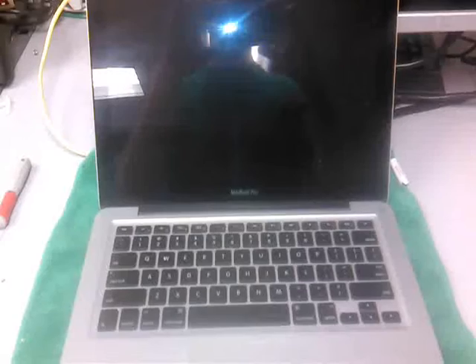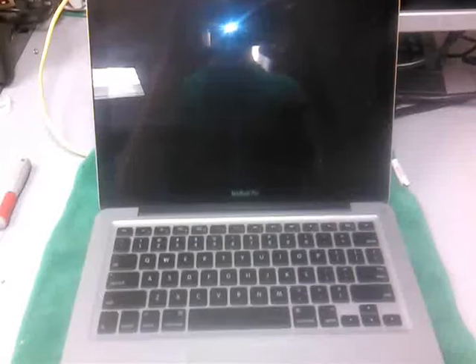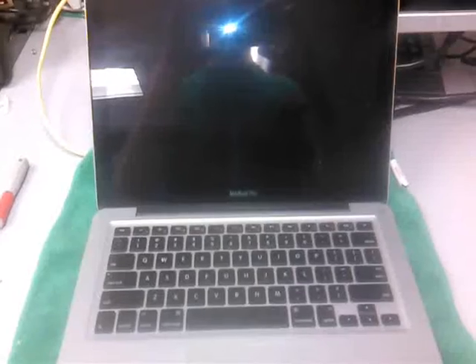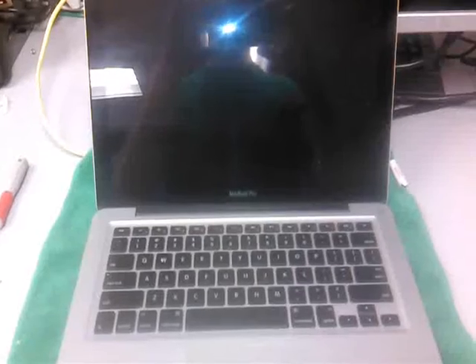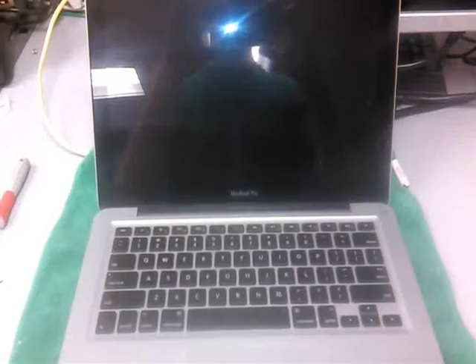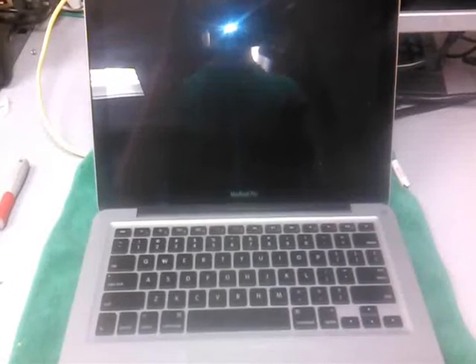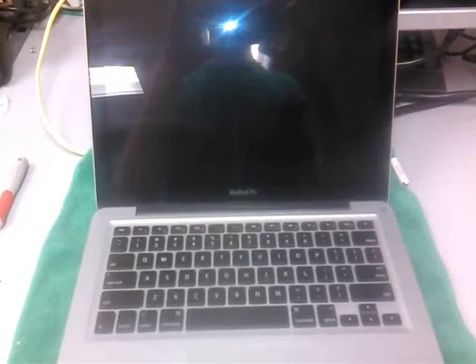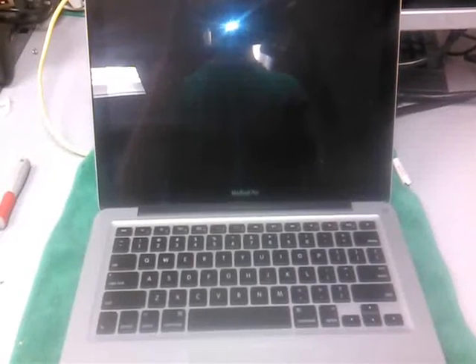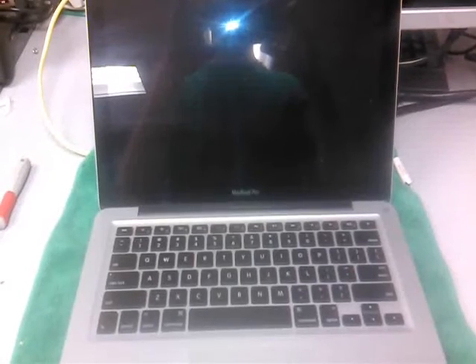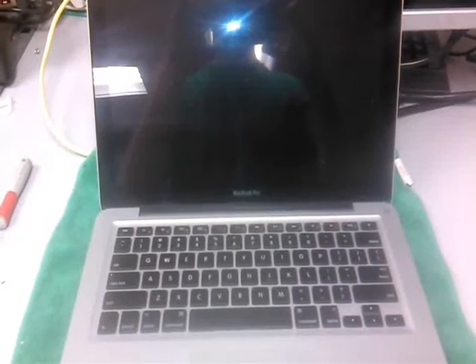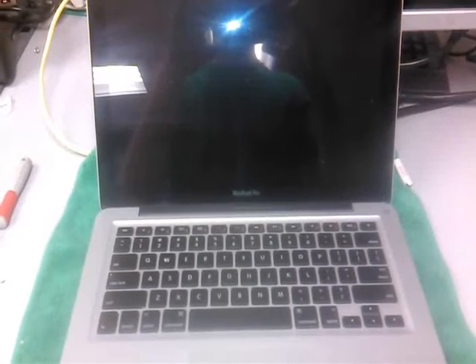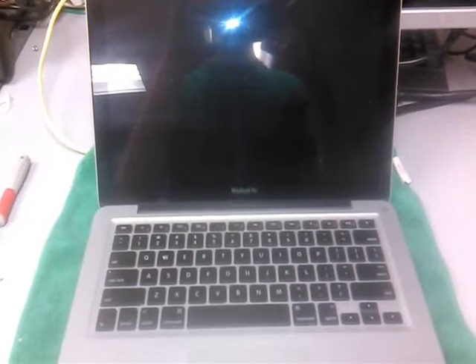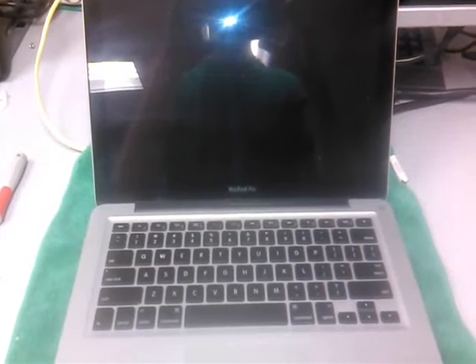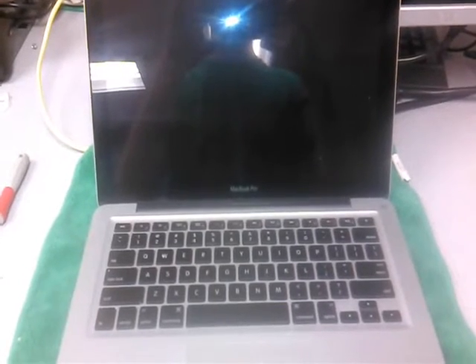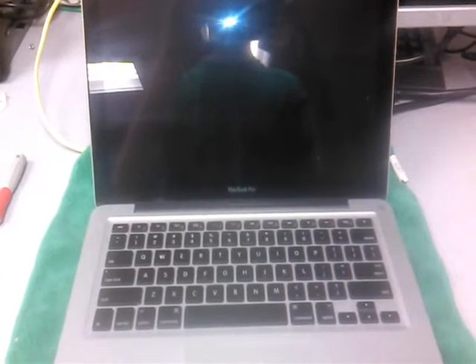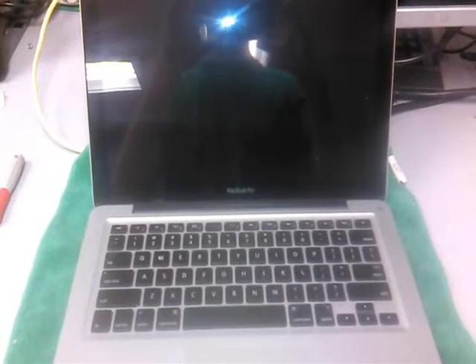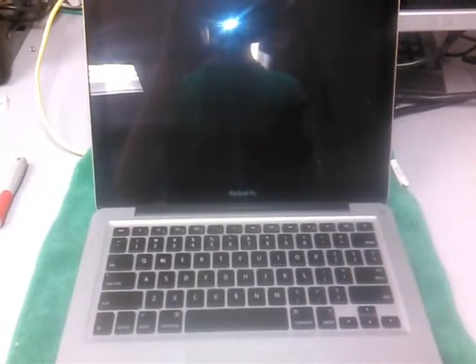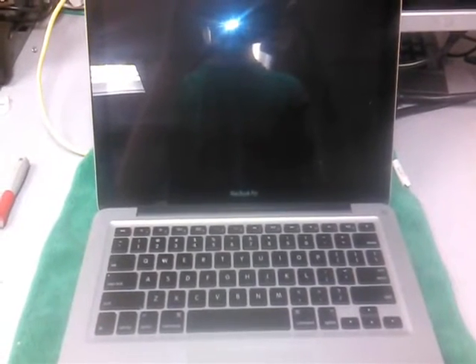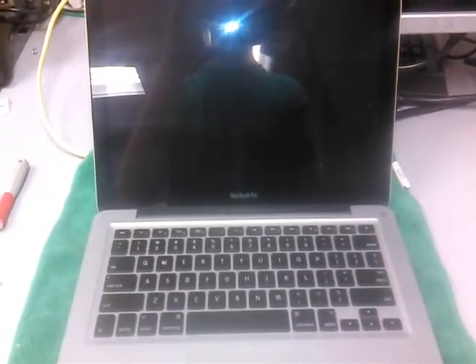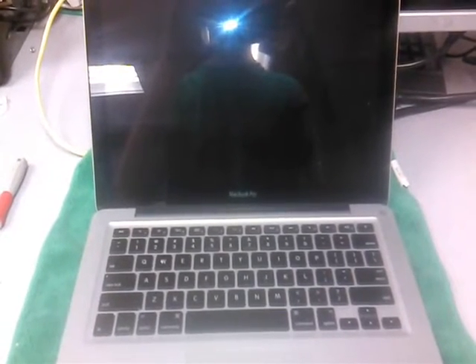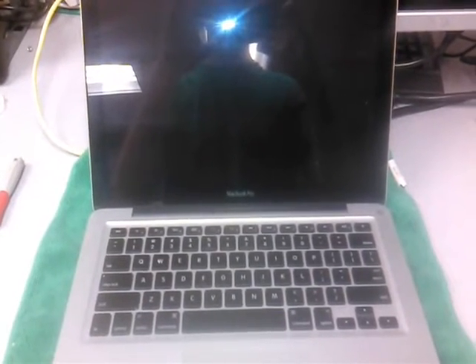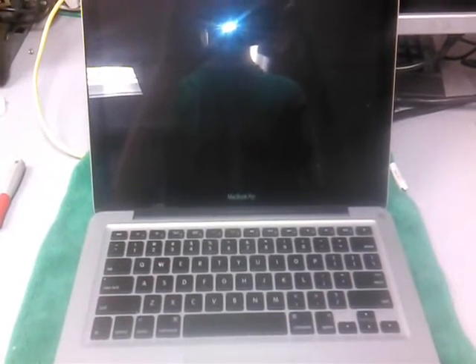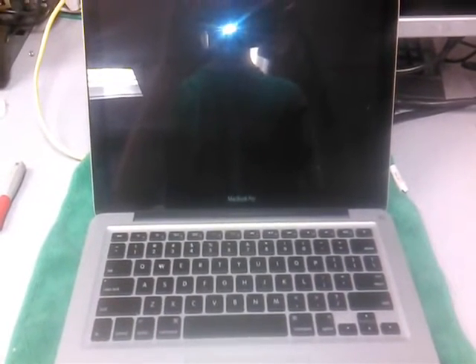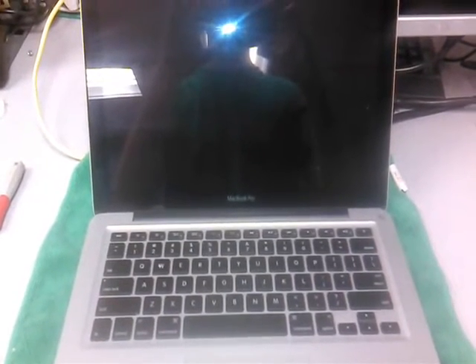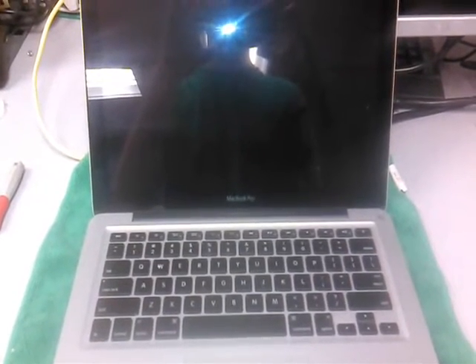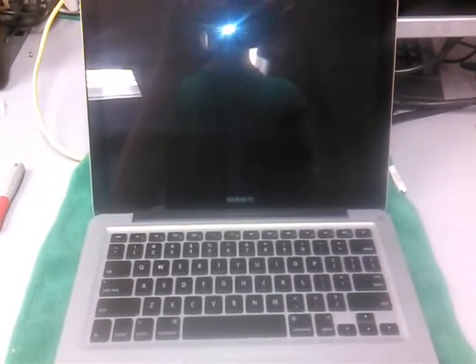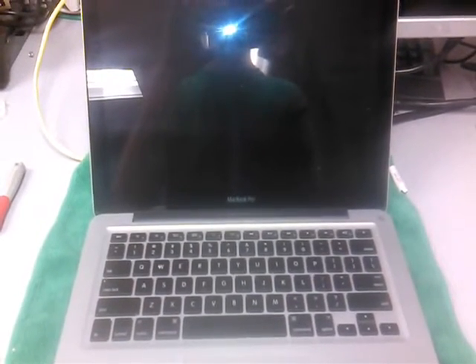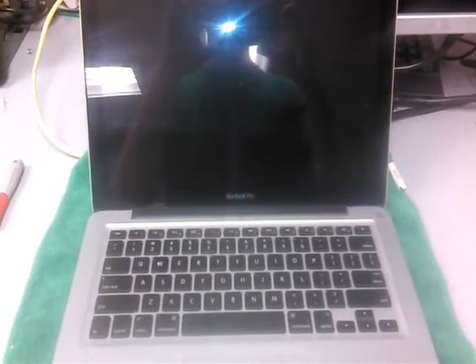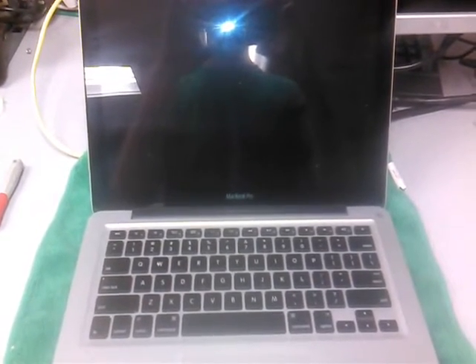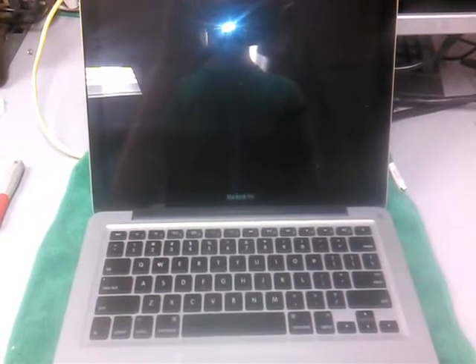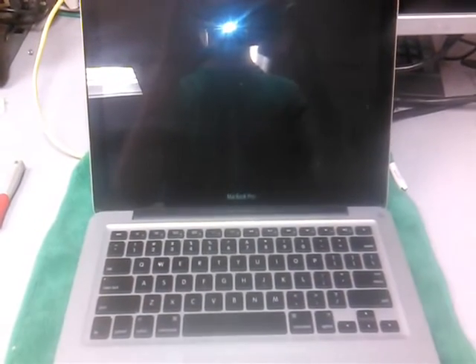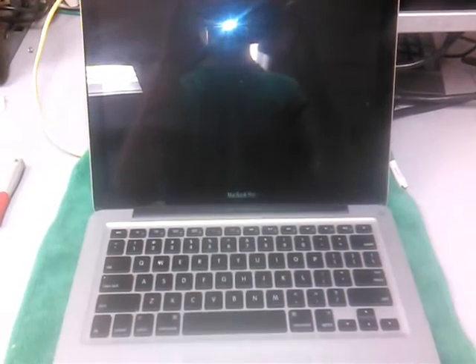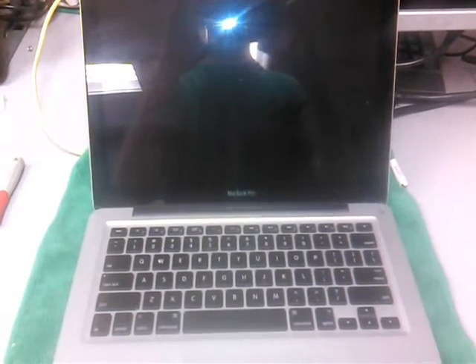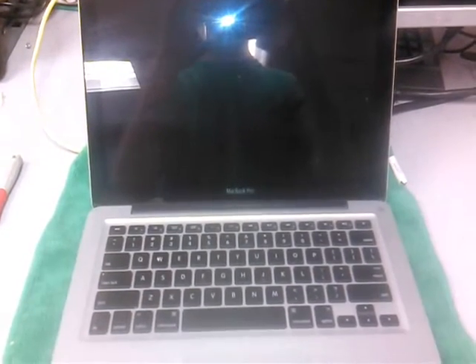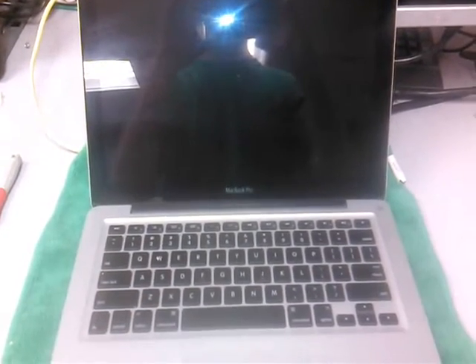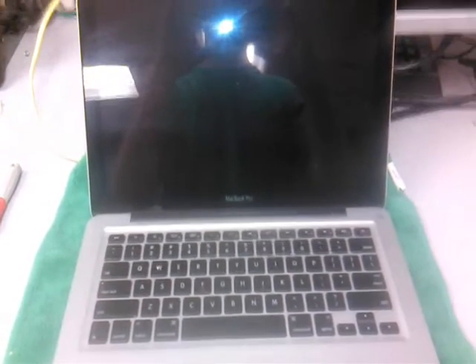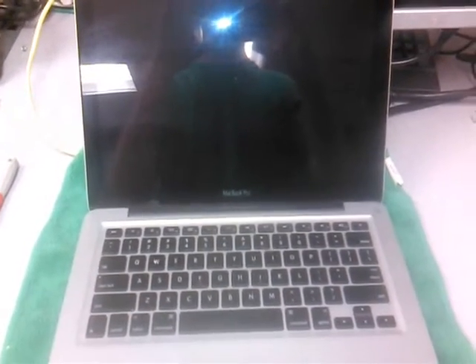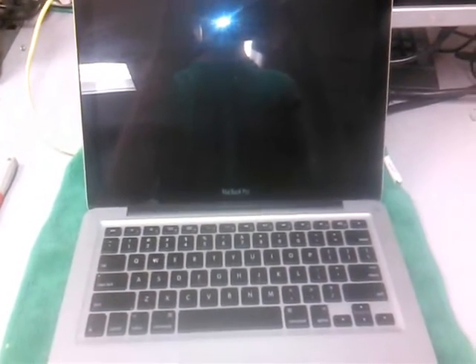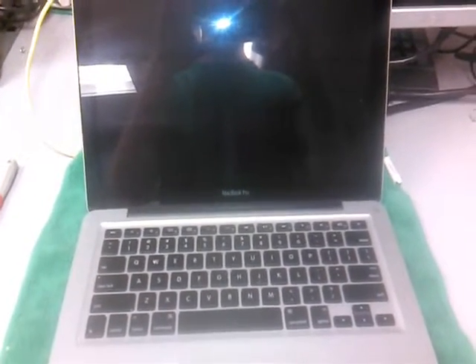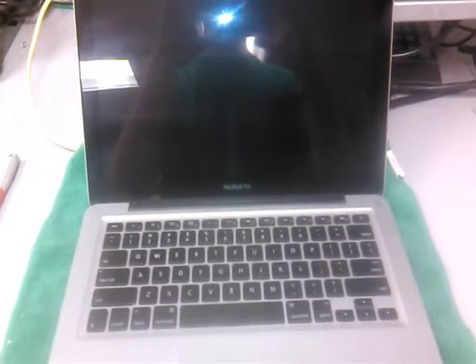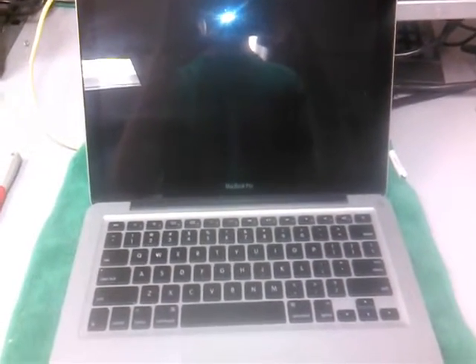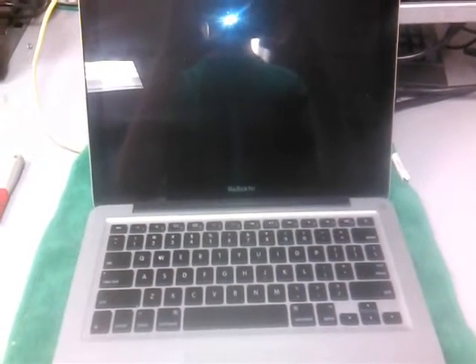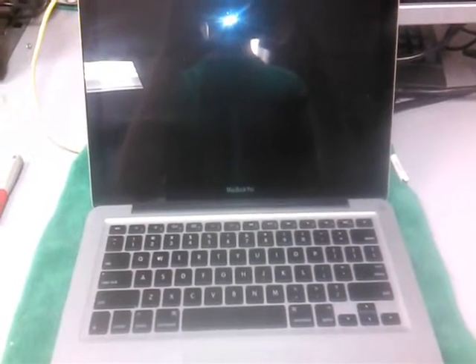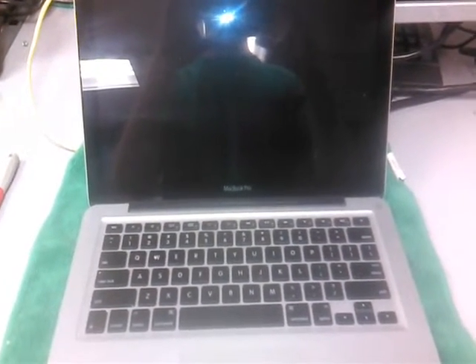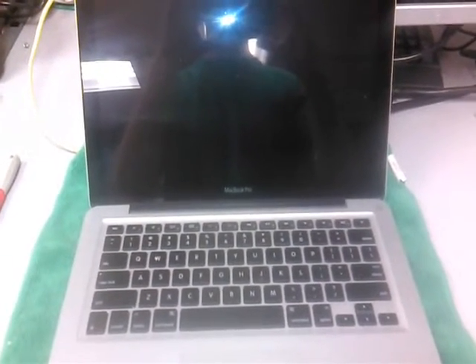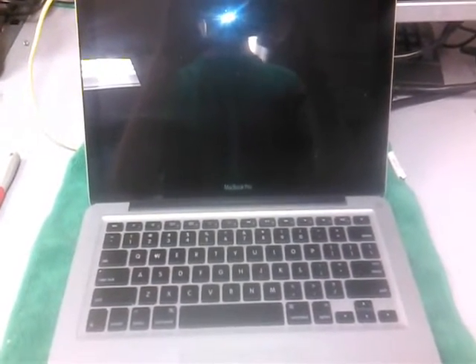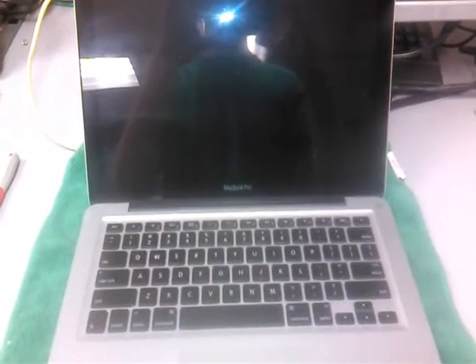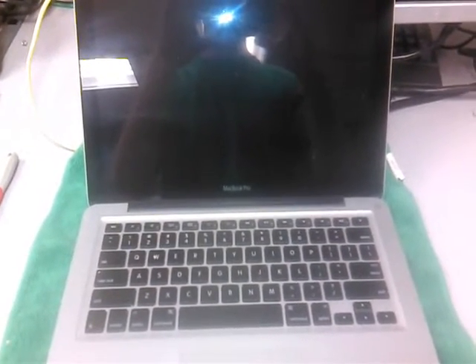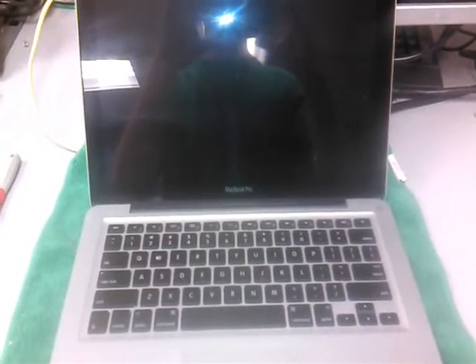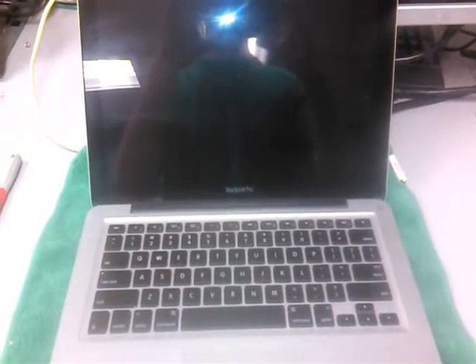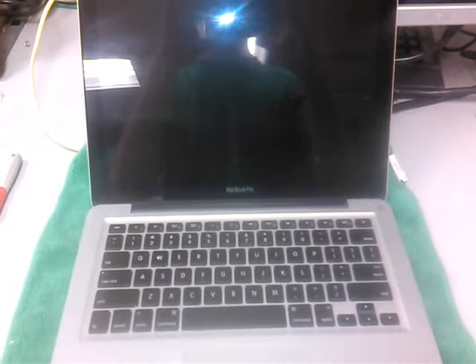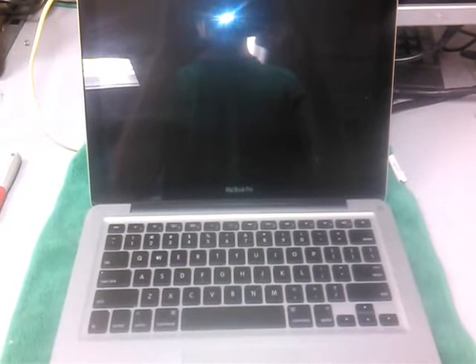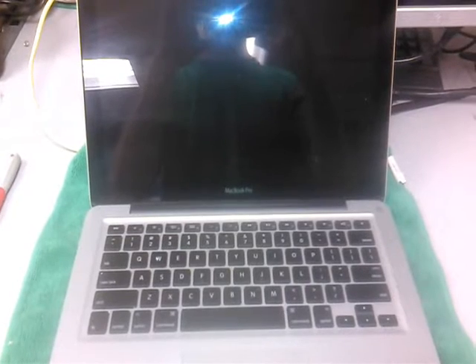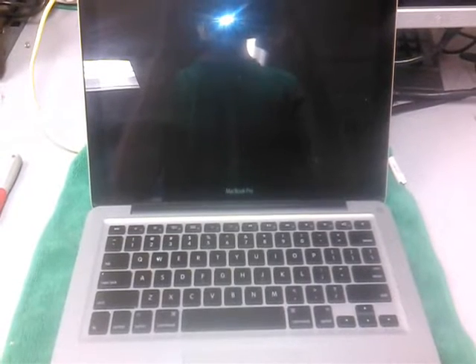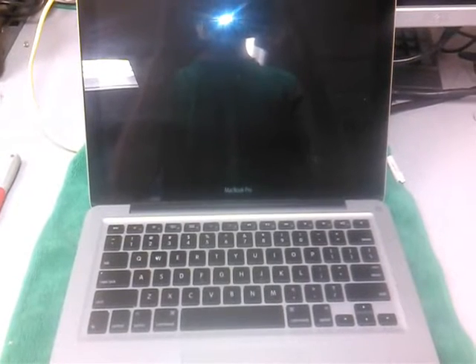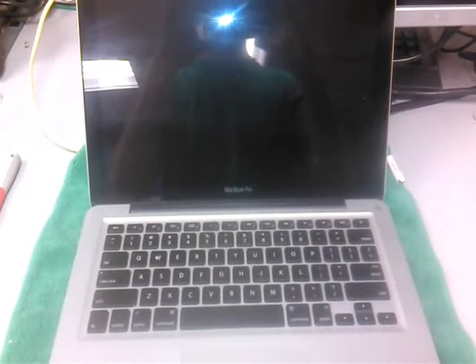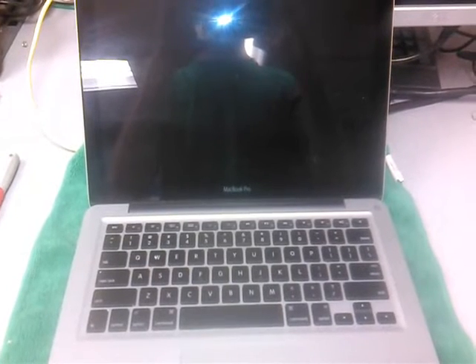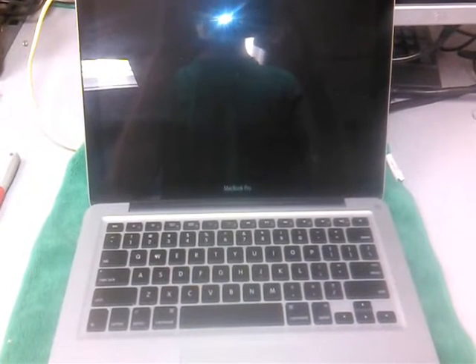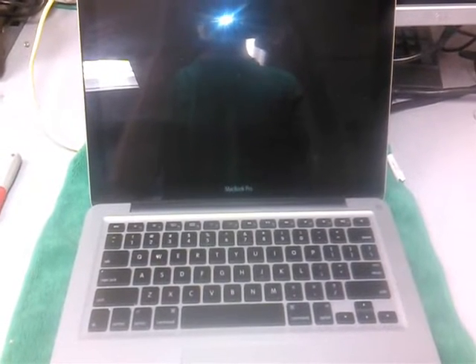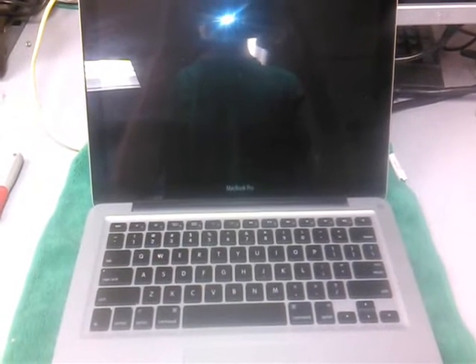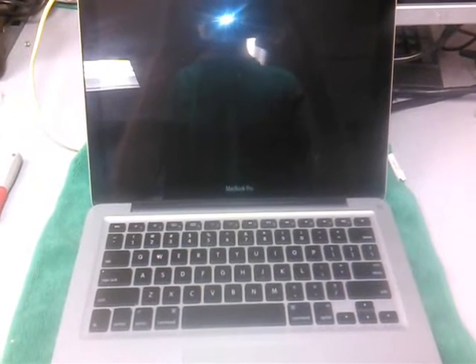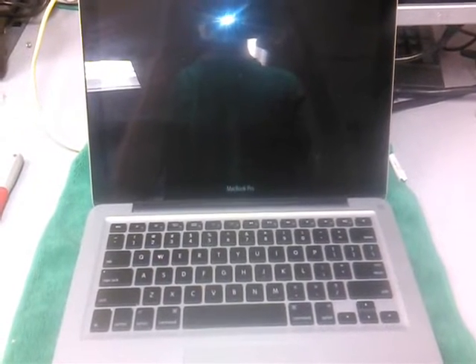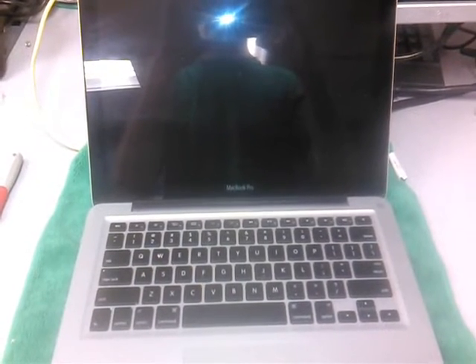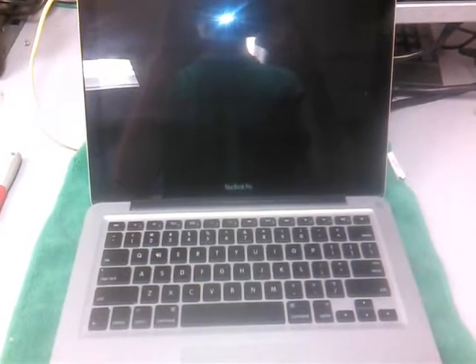This video is how to replace RAM or memory on a MacBook Pro. This is a MacBook Pro model A1278.